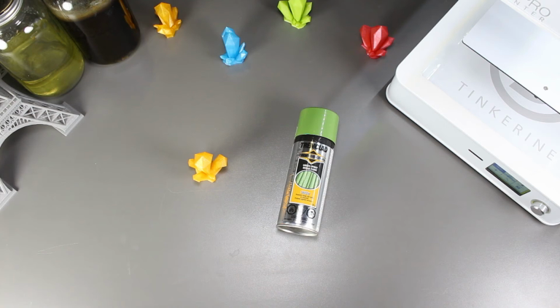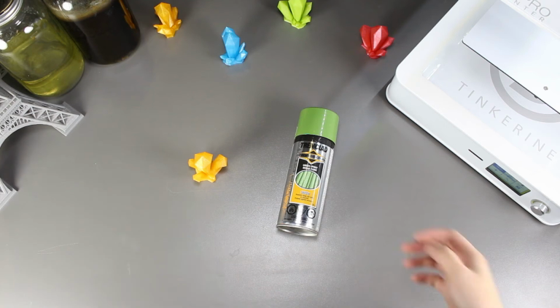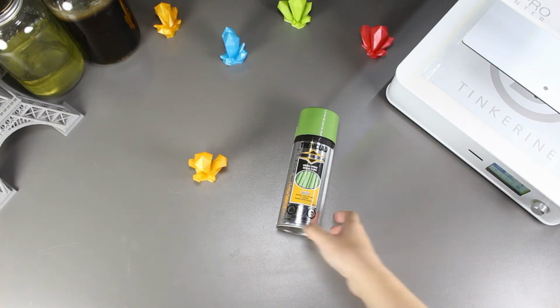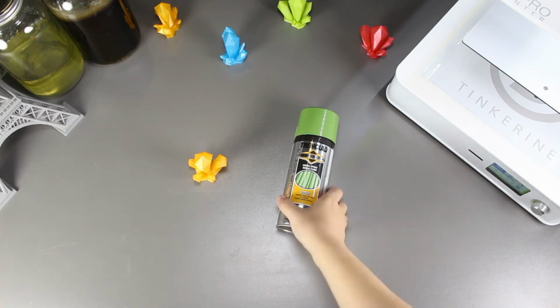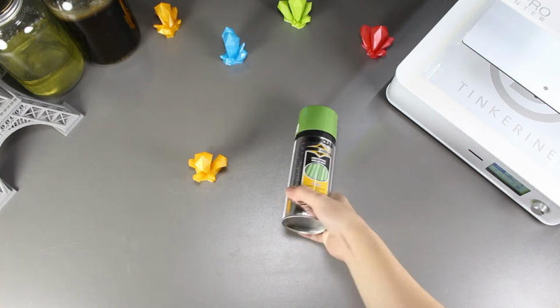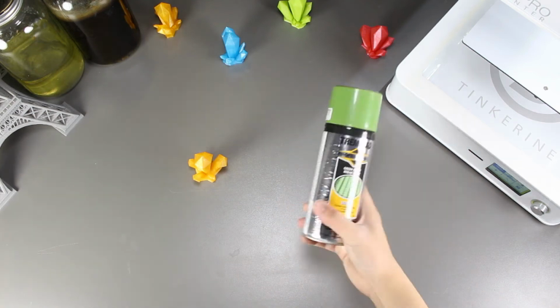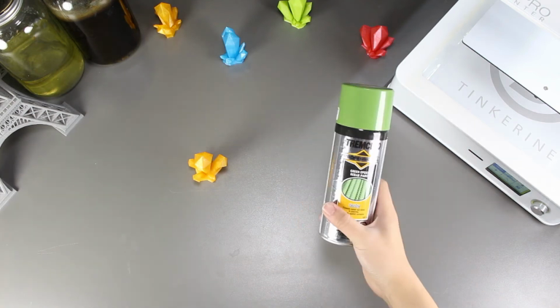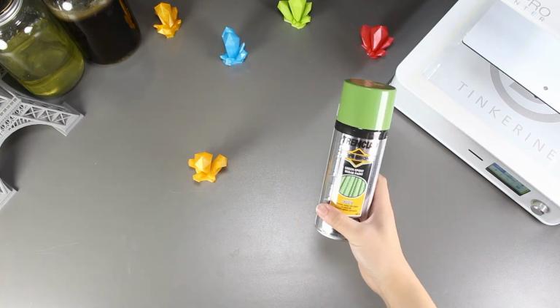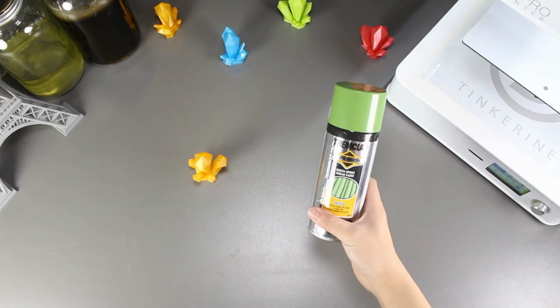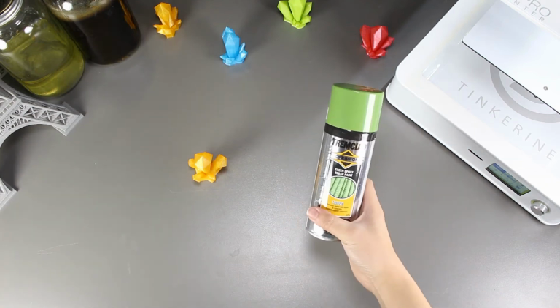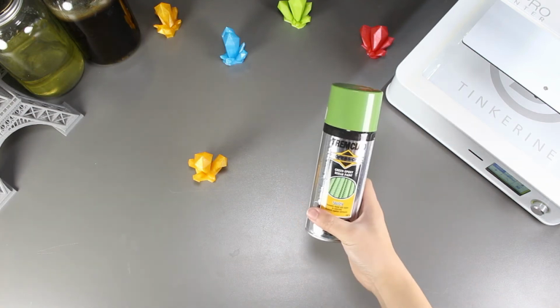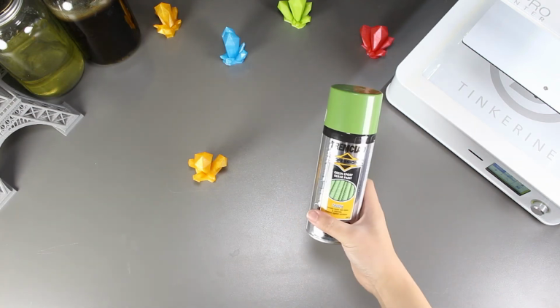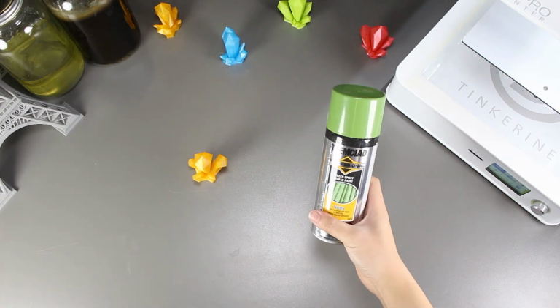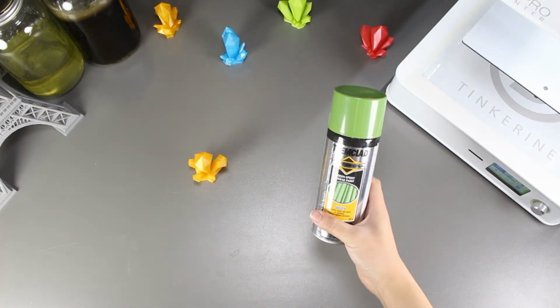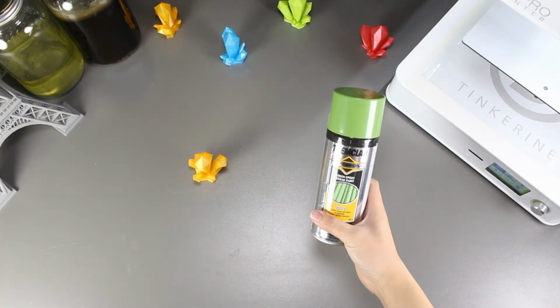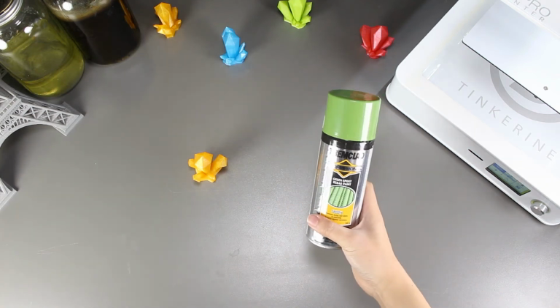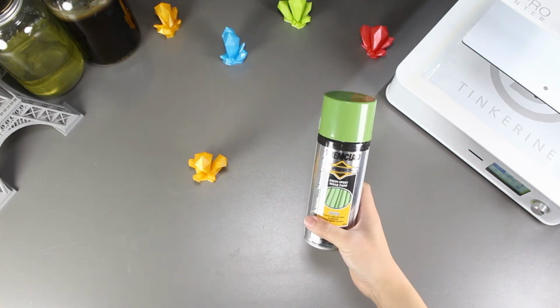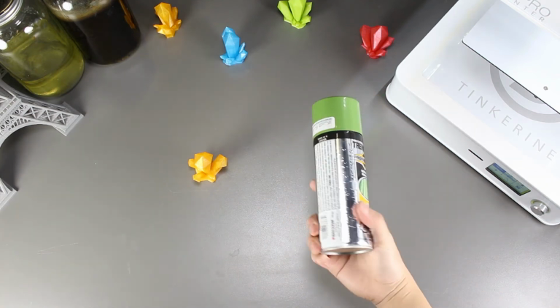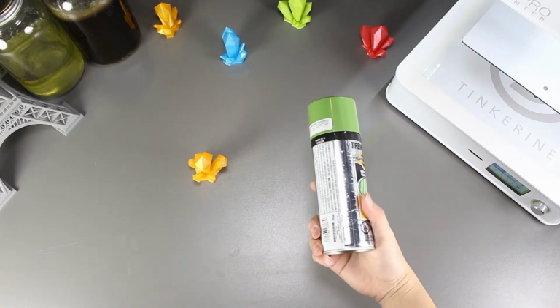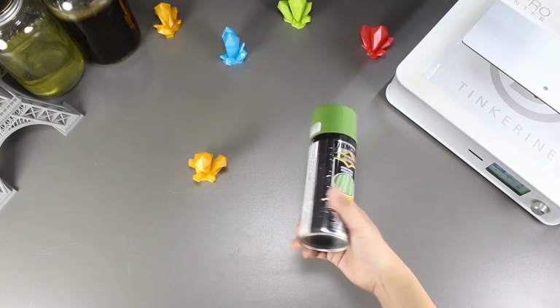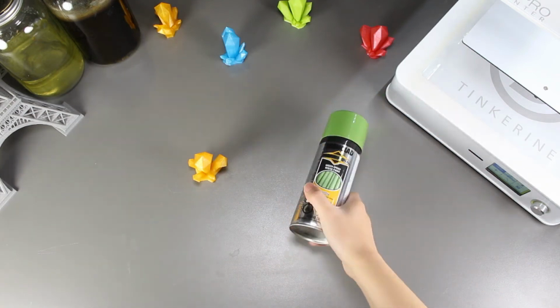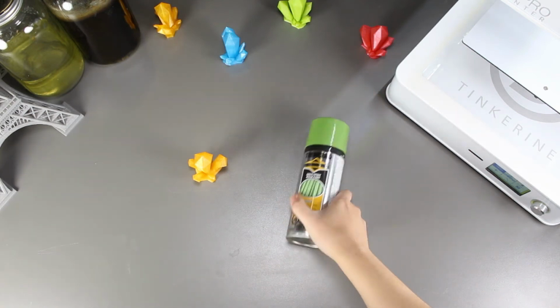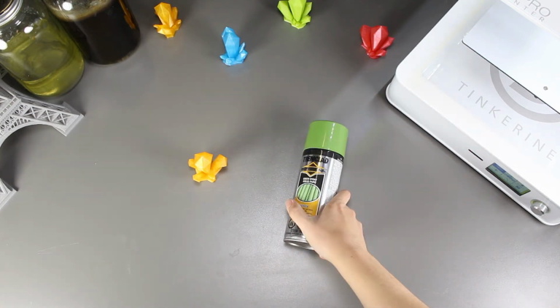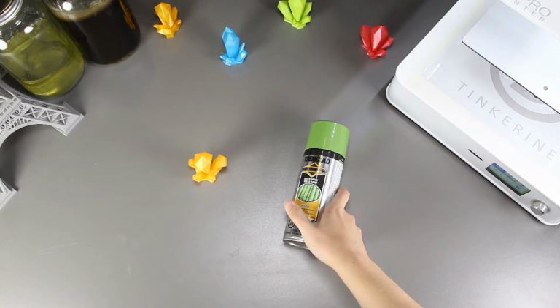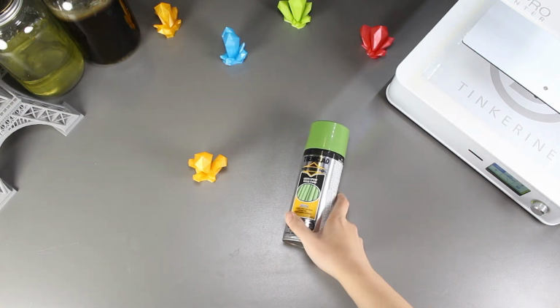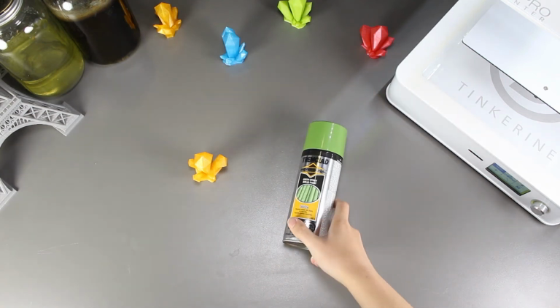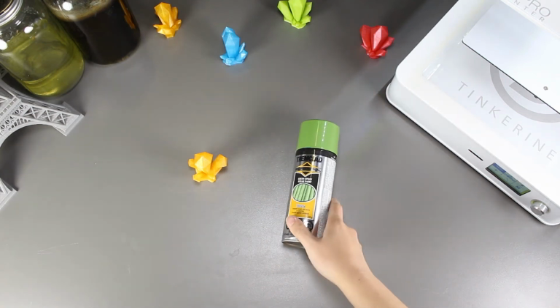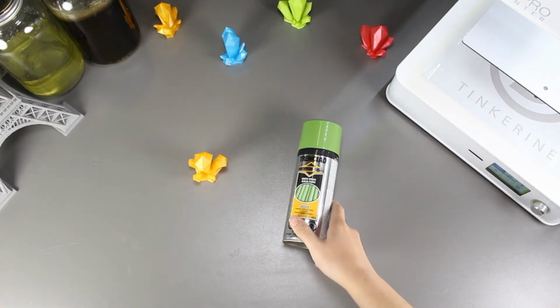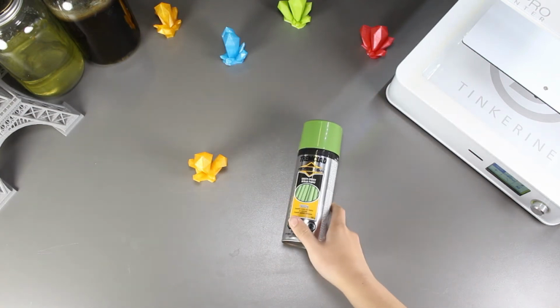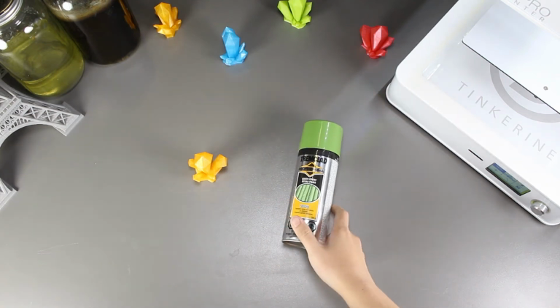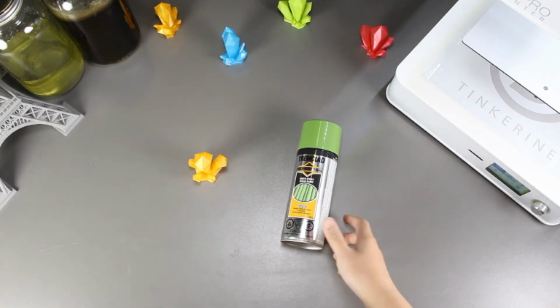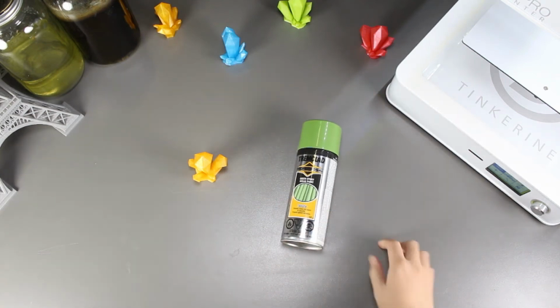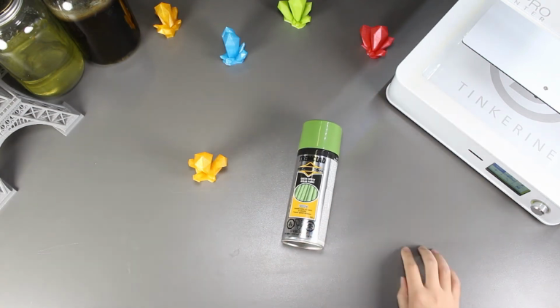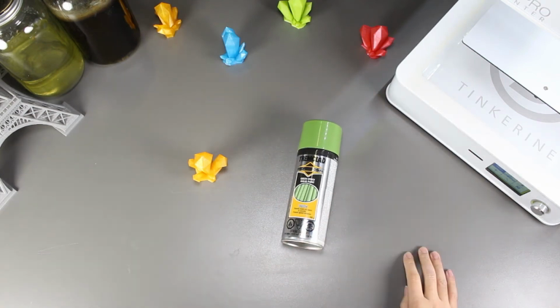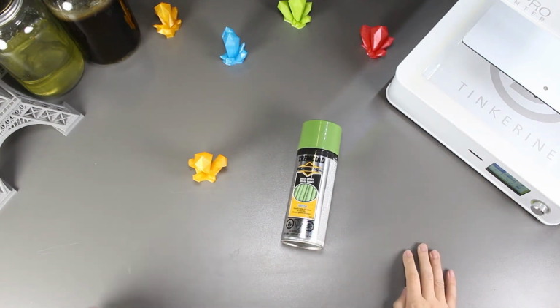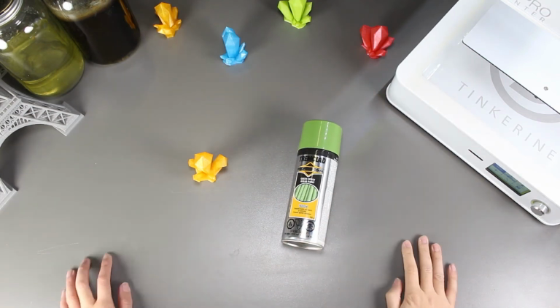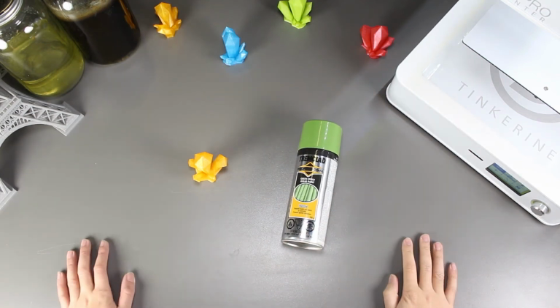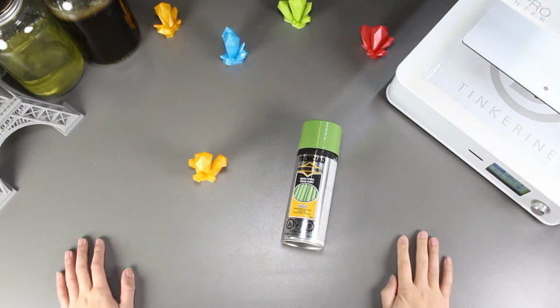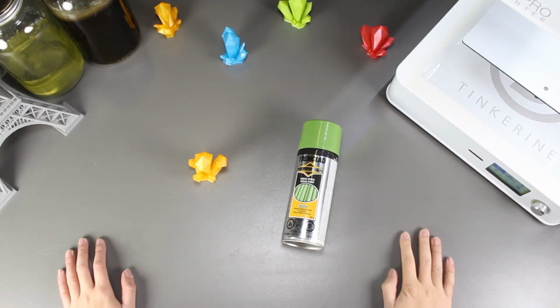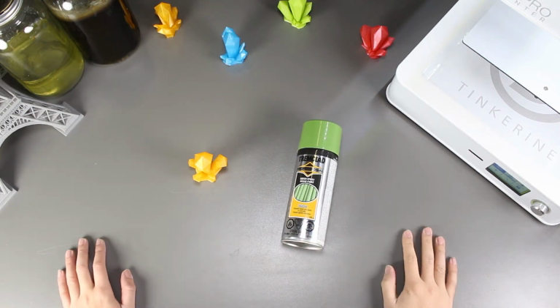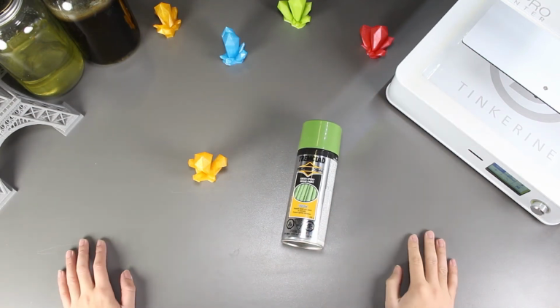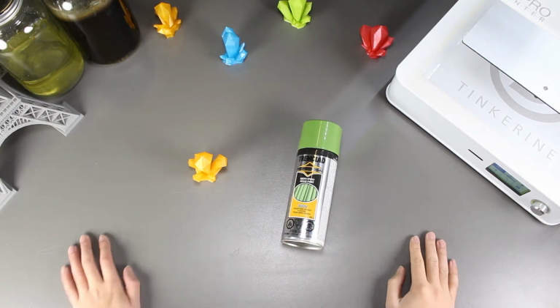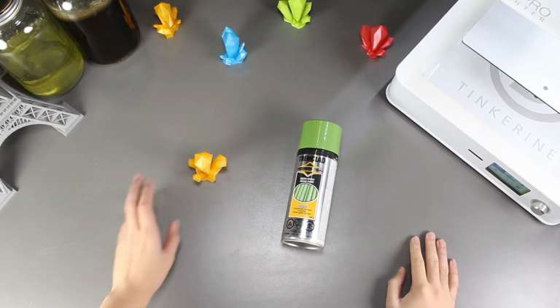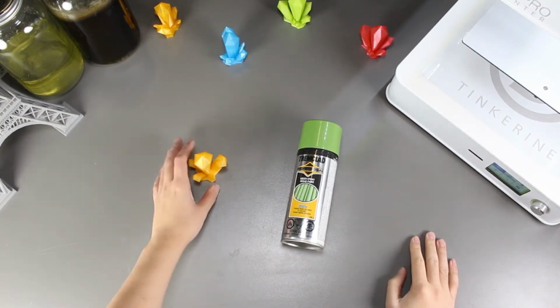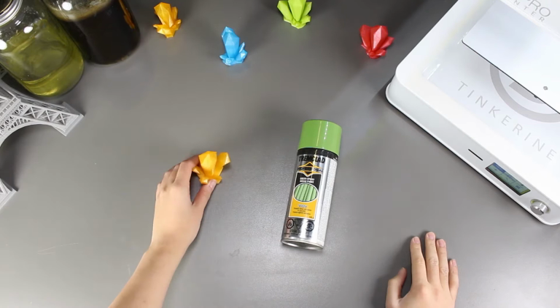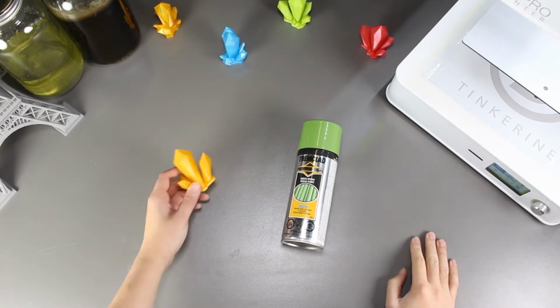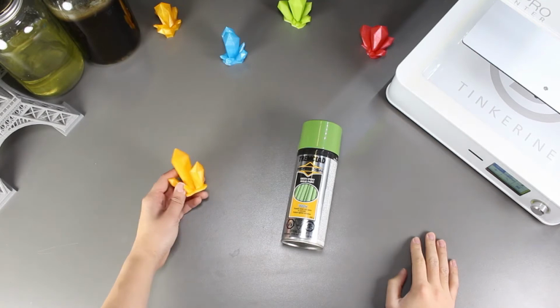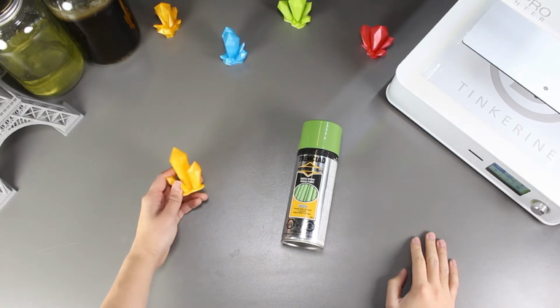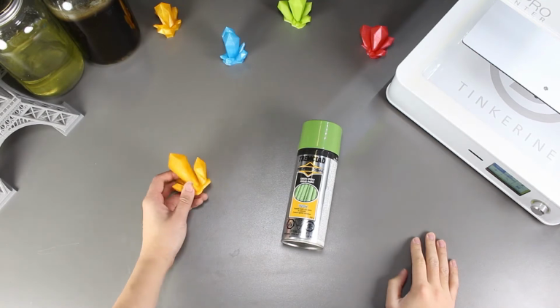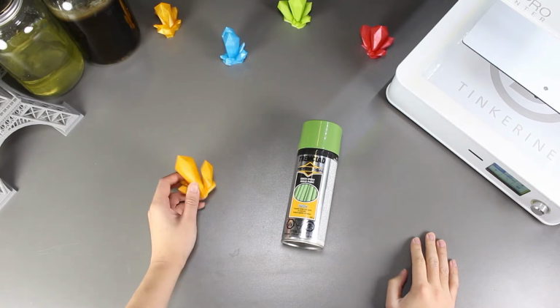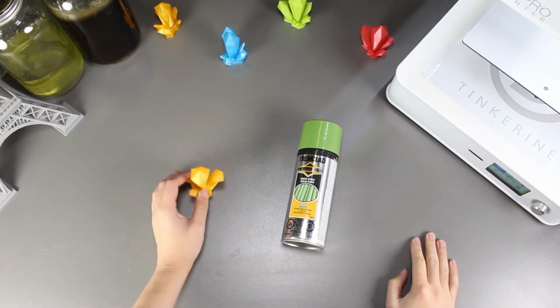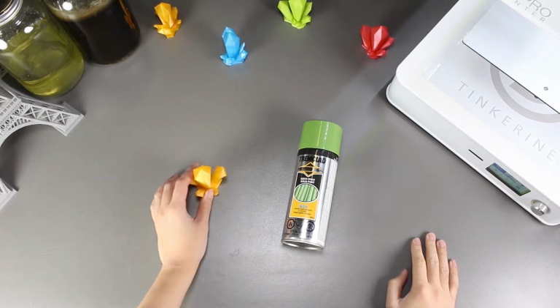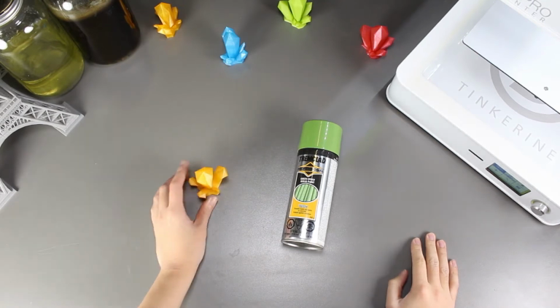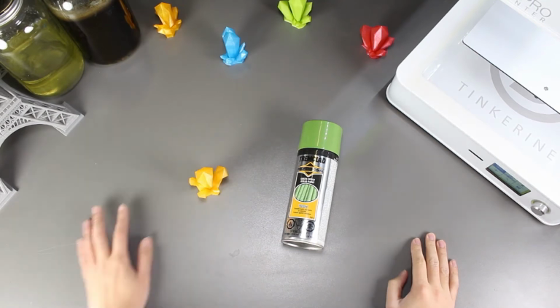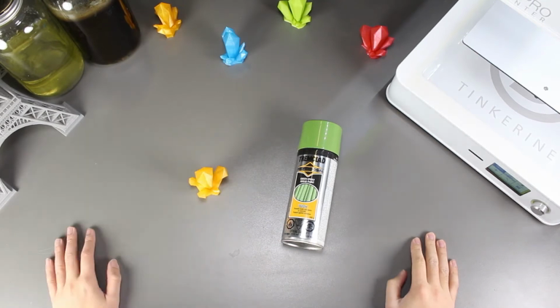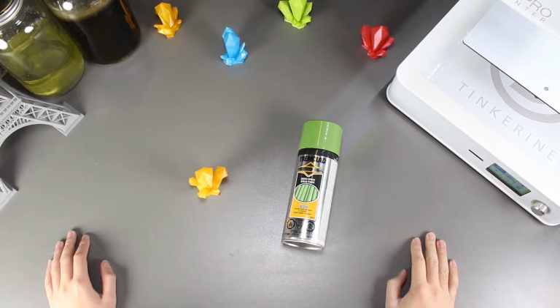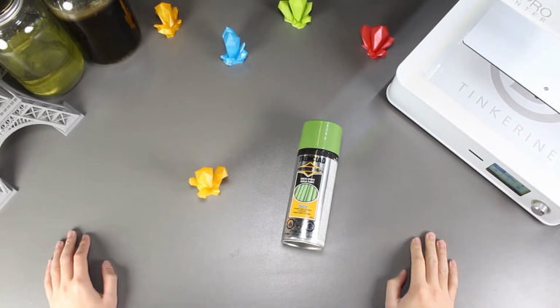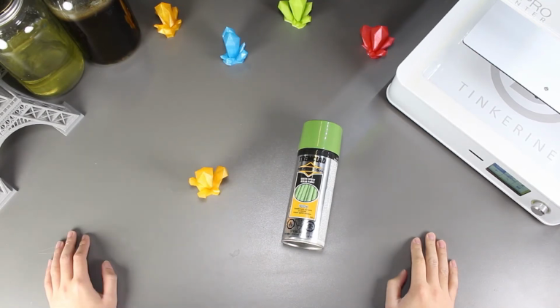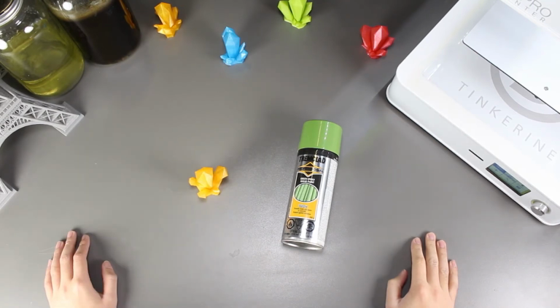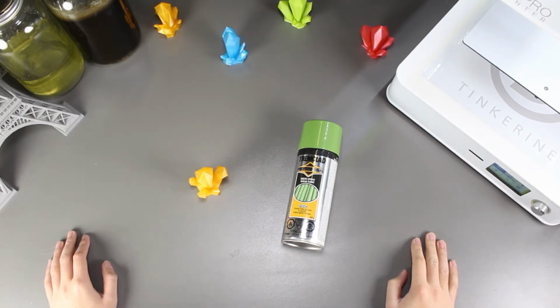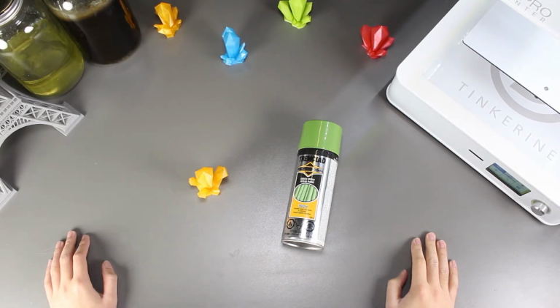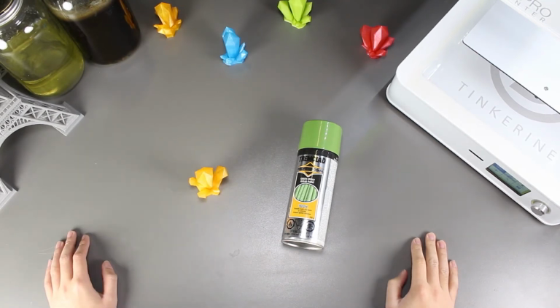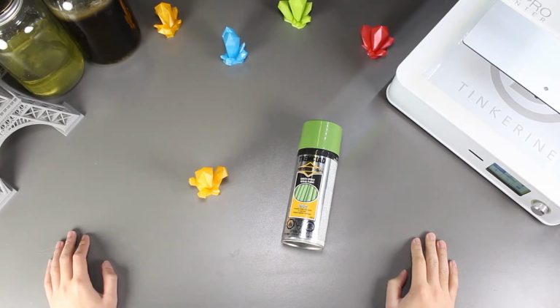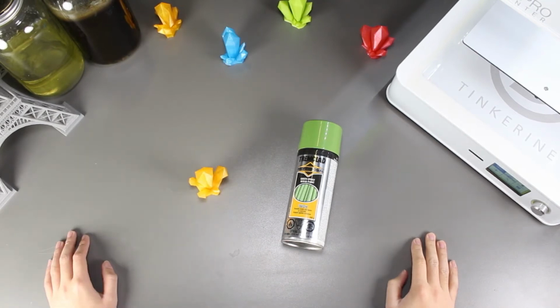Welcome to another episode of Tincture Experiments. Today we are going to try this epoxy paint on 3D printed models and see how it will turn out.